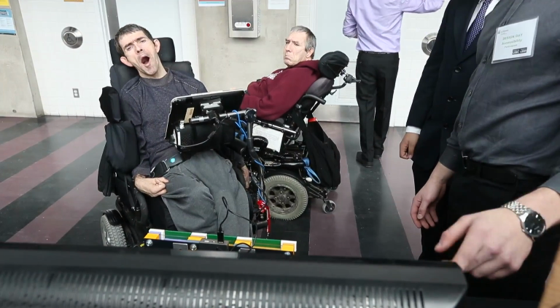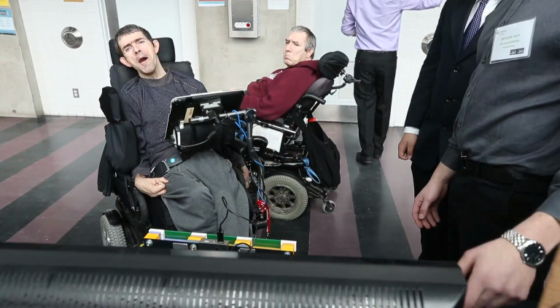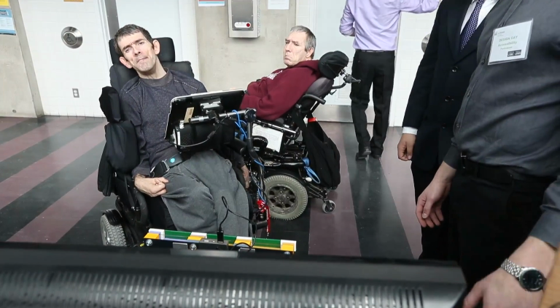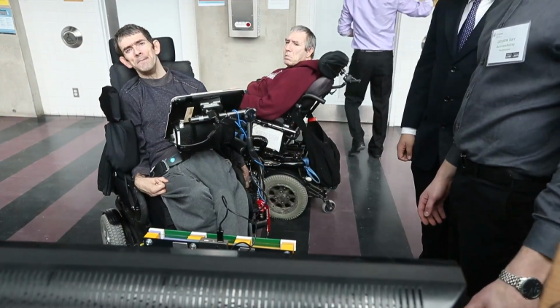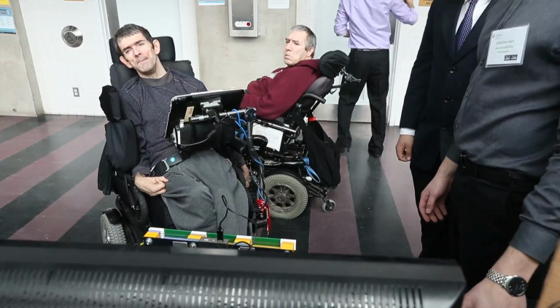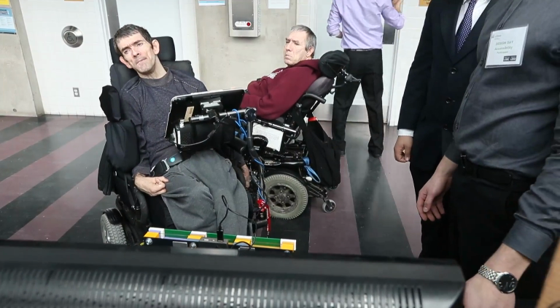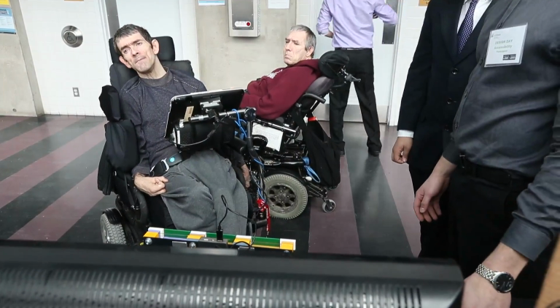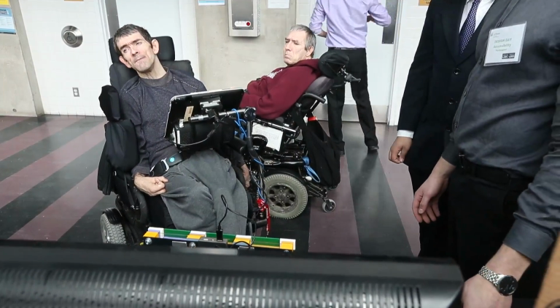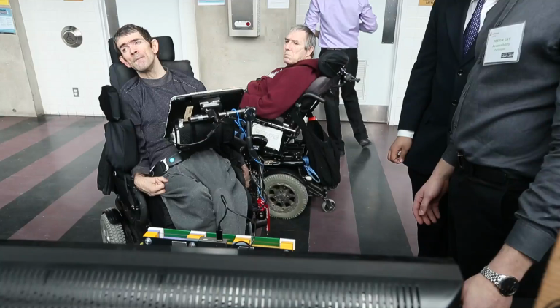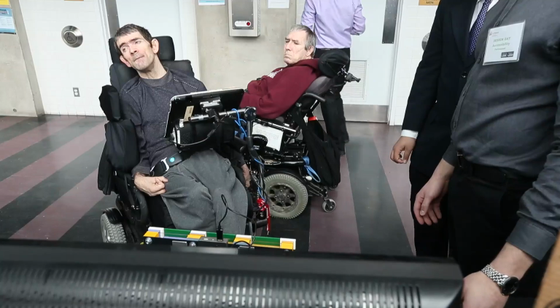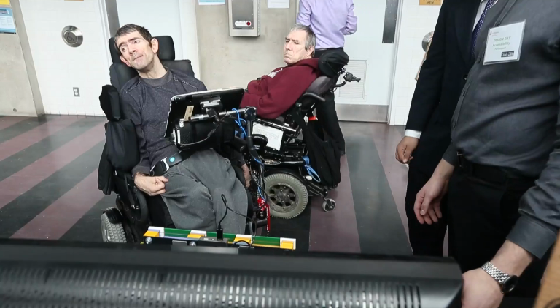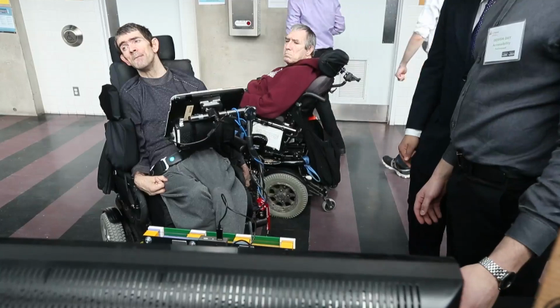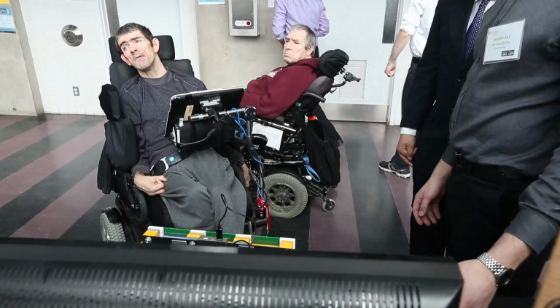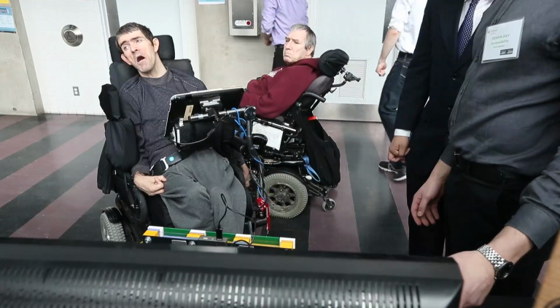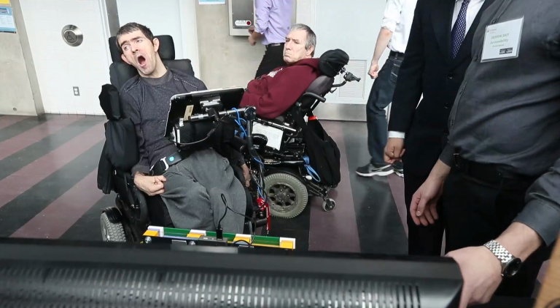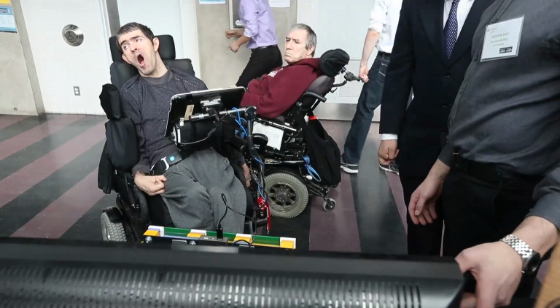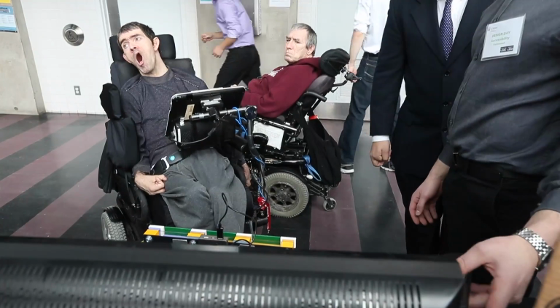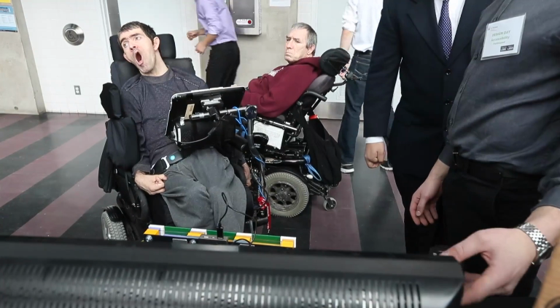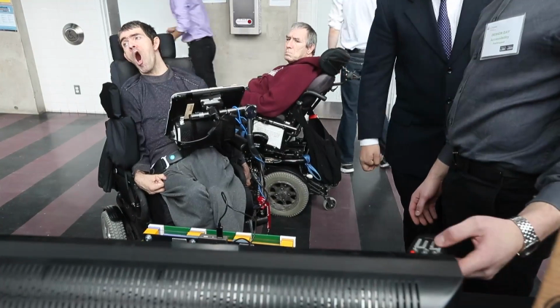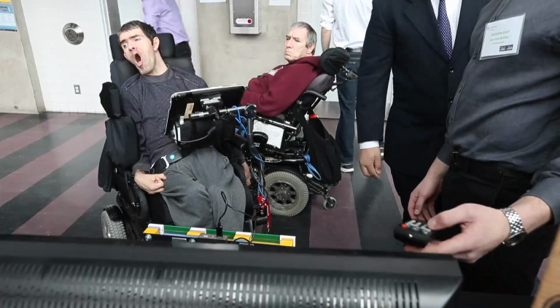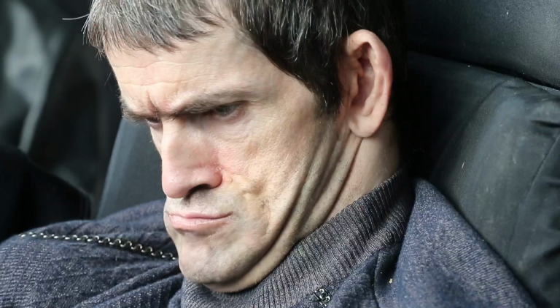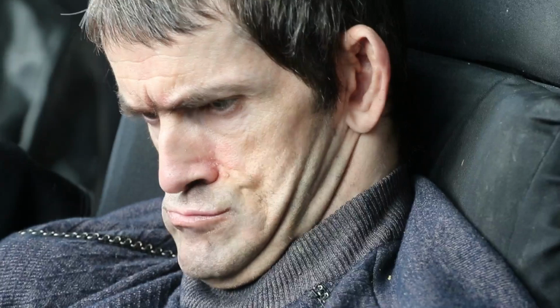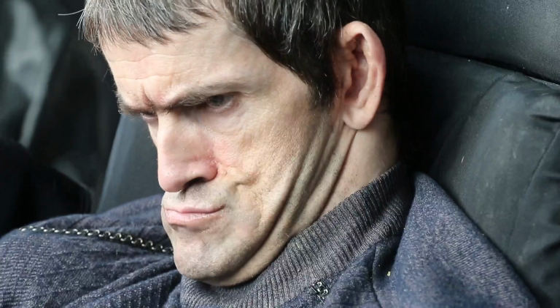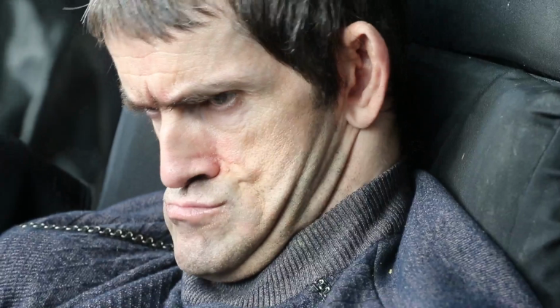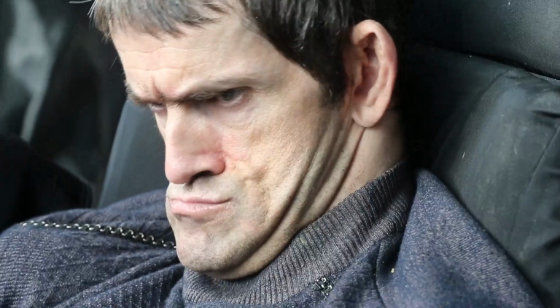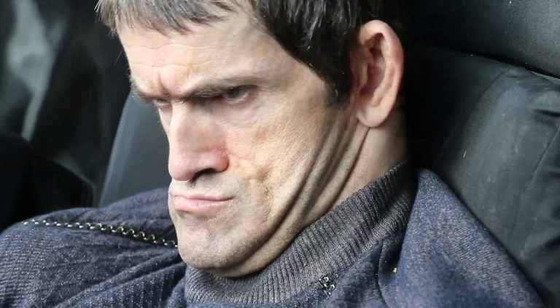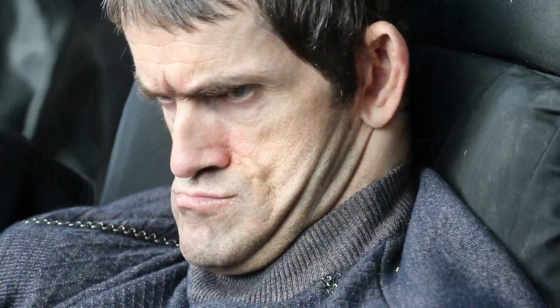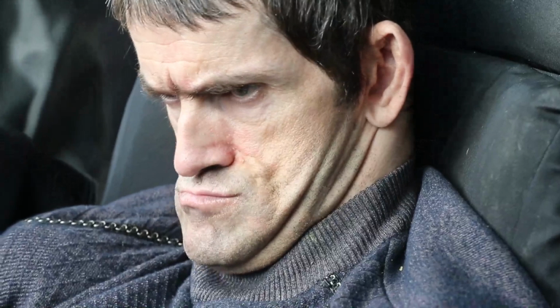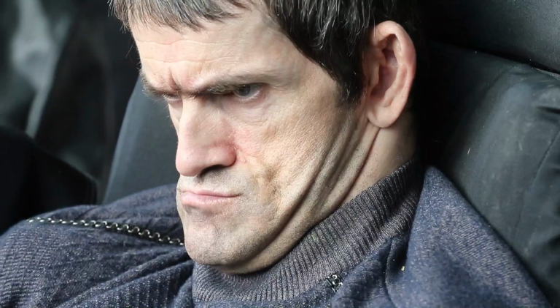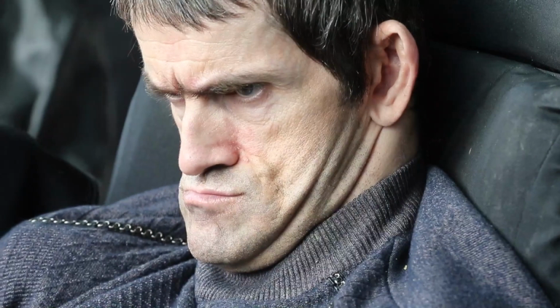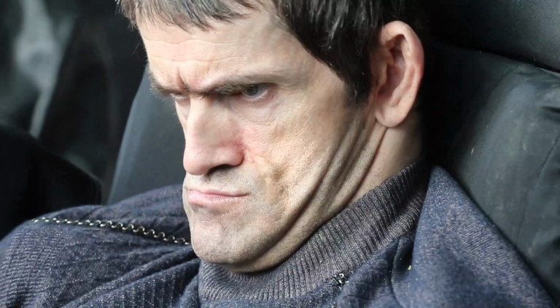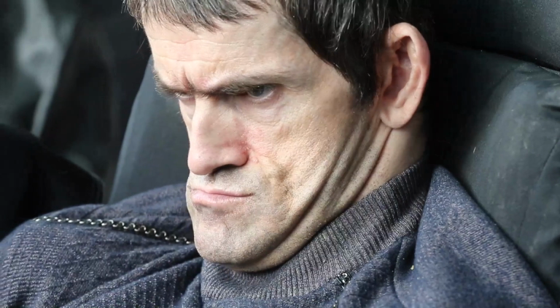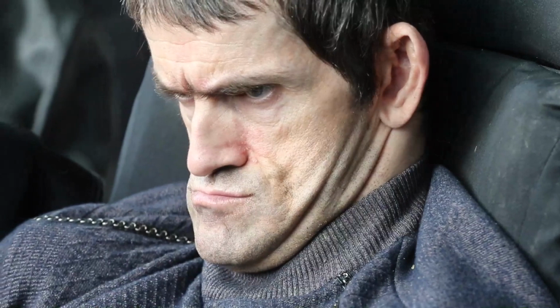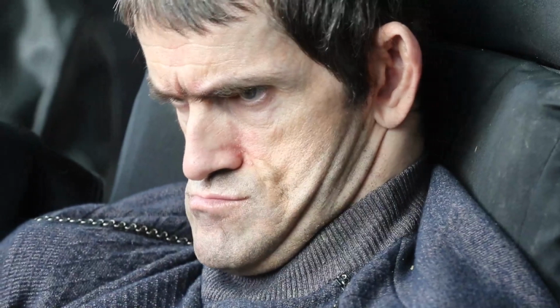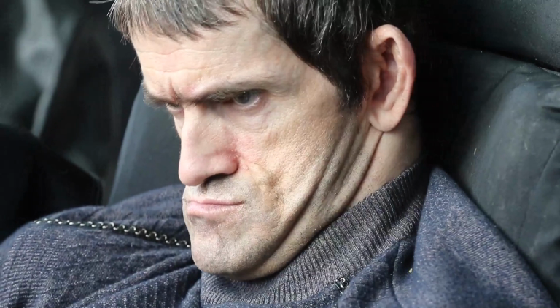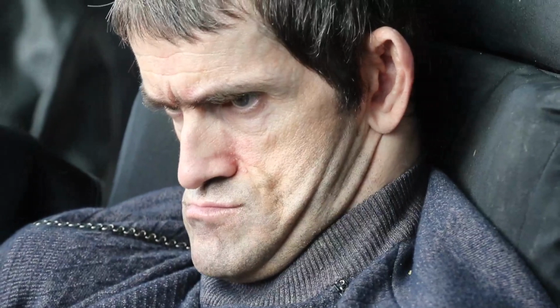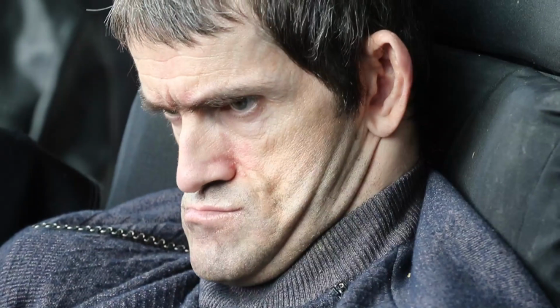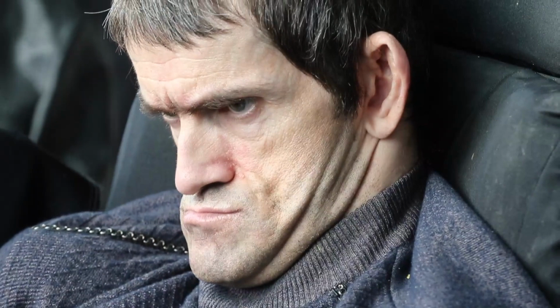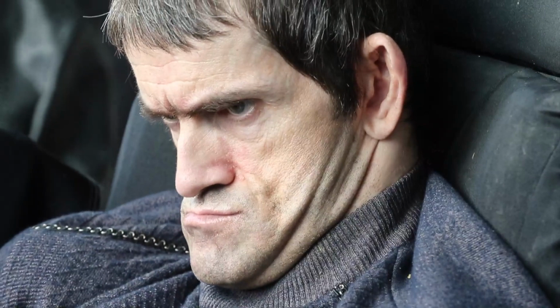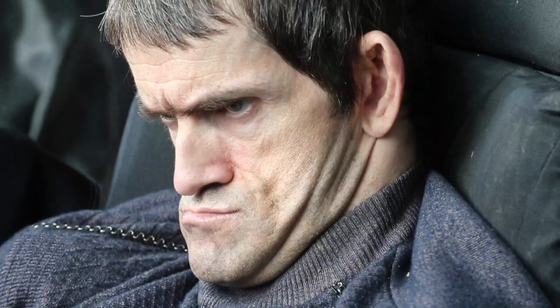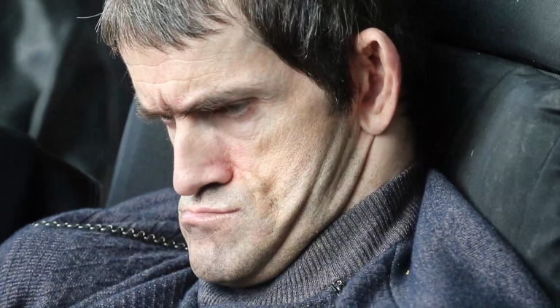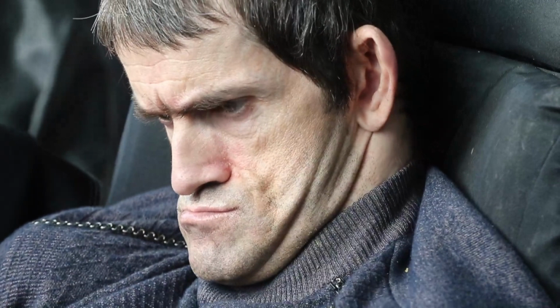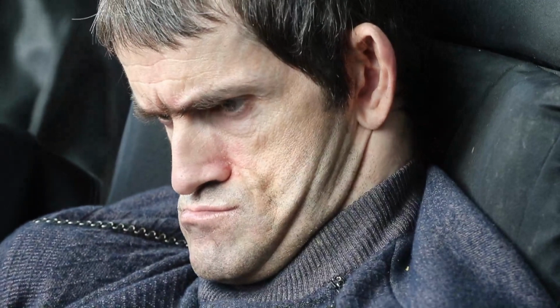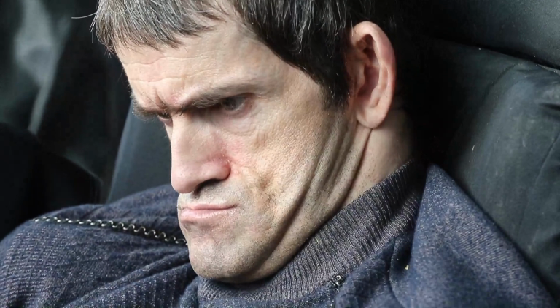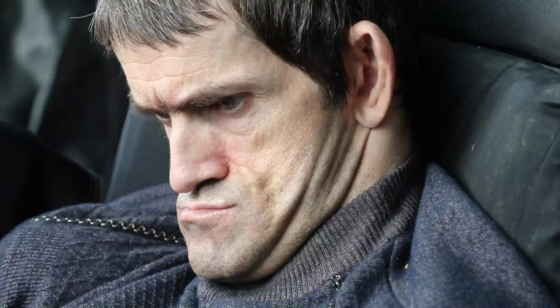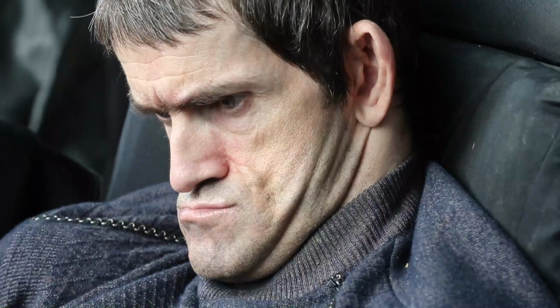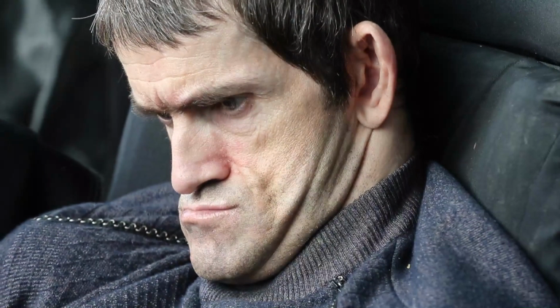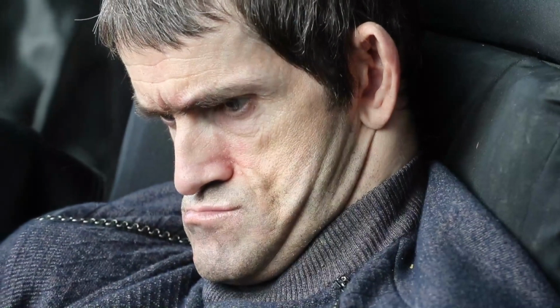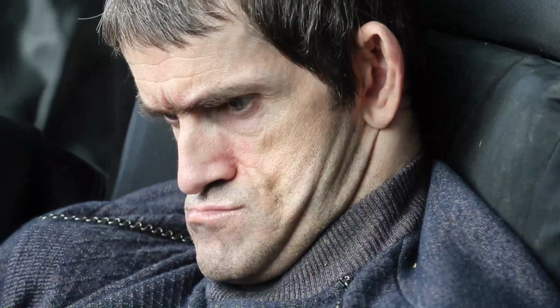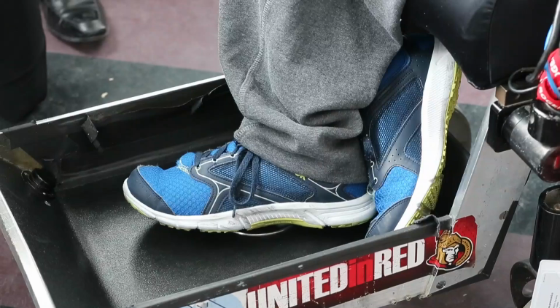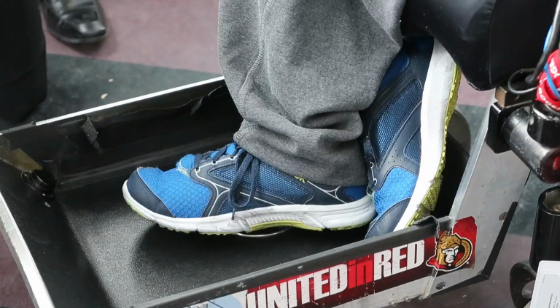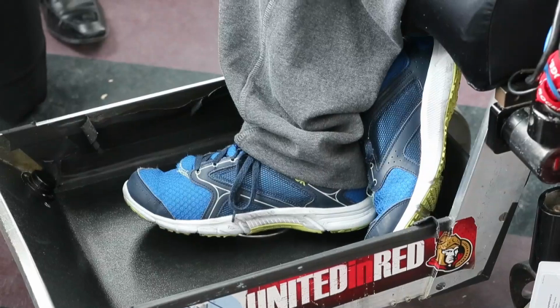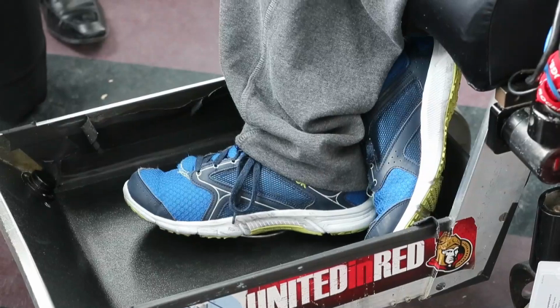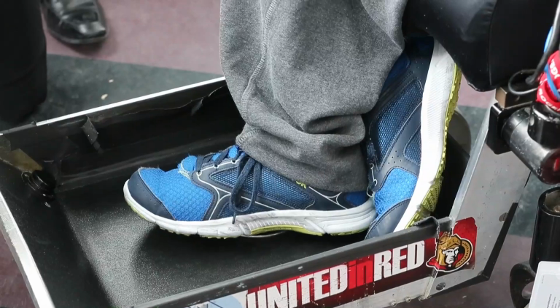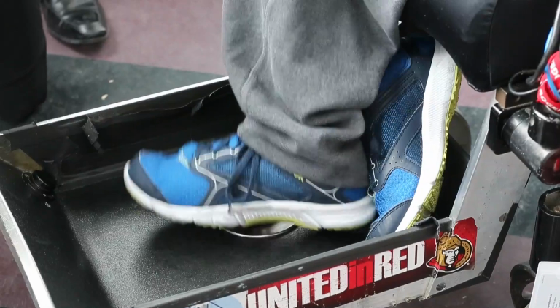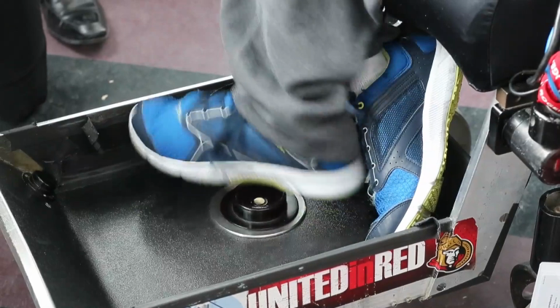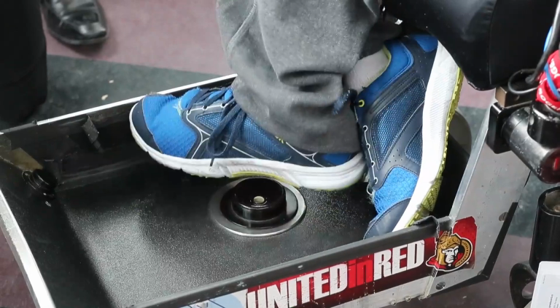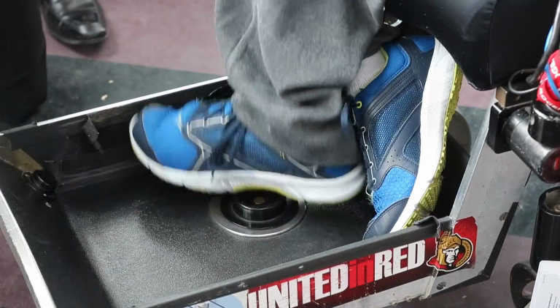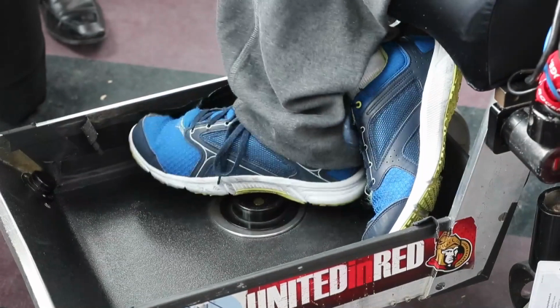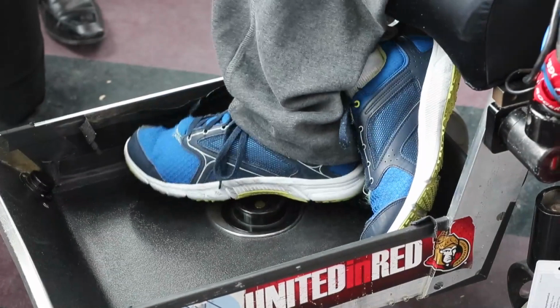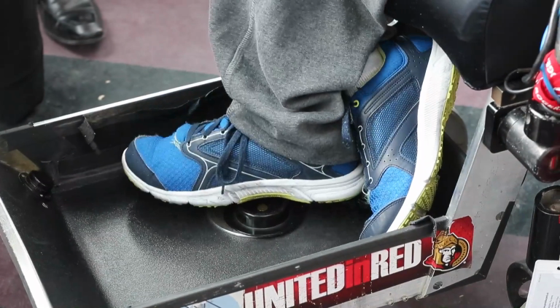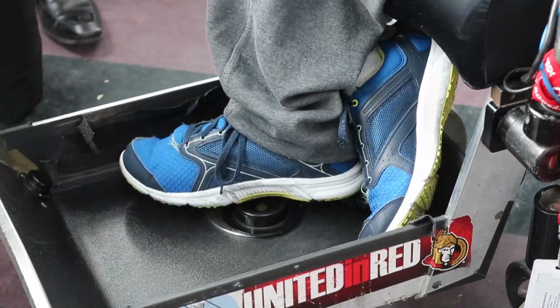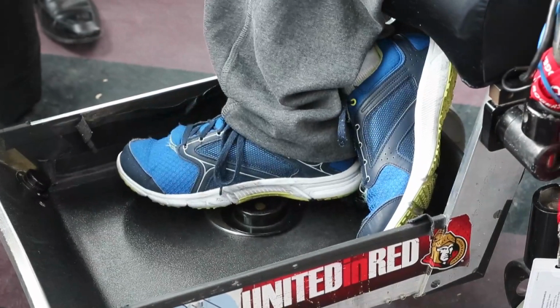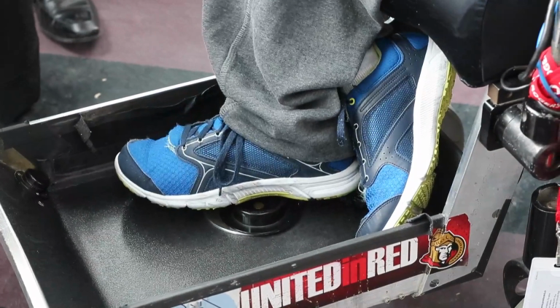George came by today, he stopped by, he tested out the remote and he was really excited with it. He was able to hit all the buttons without any problems.